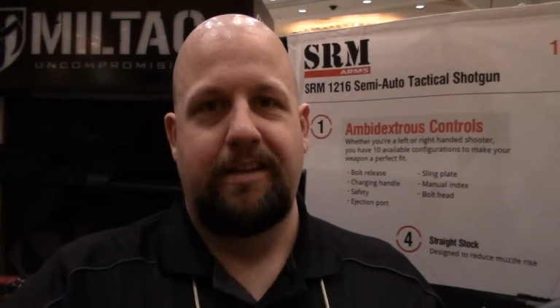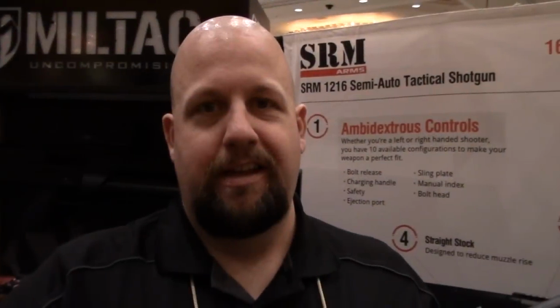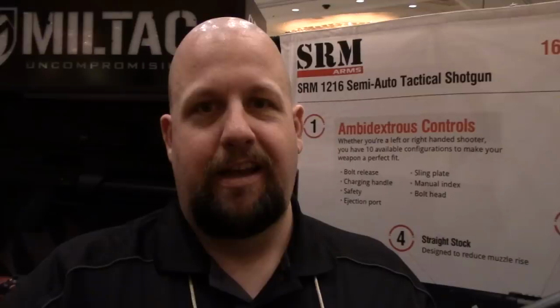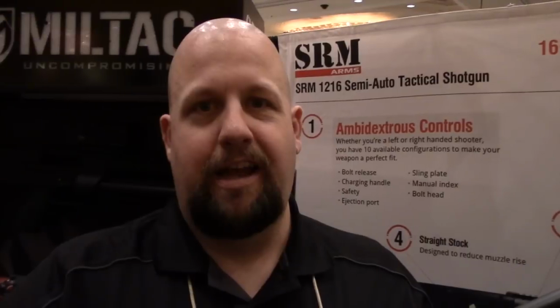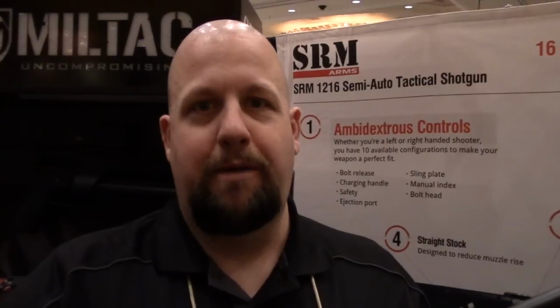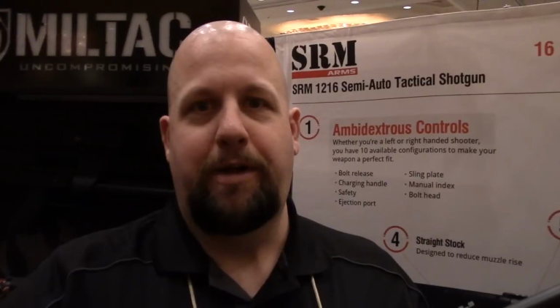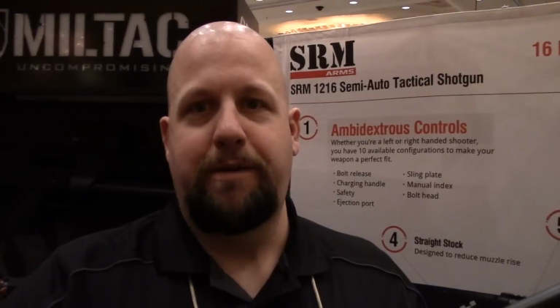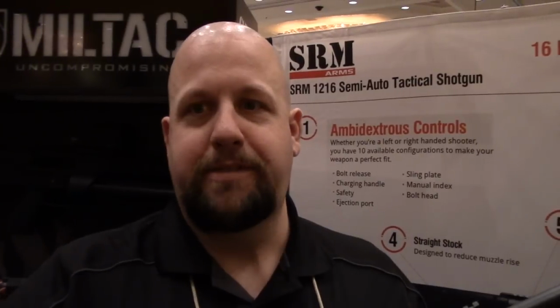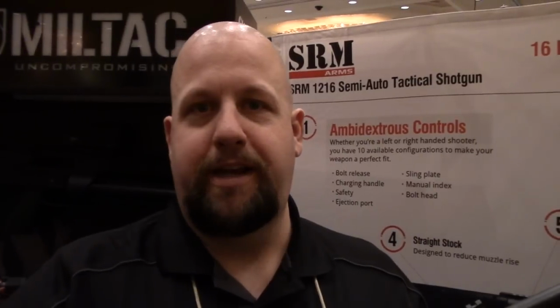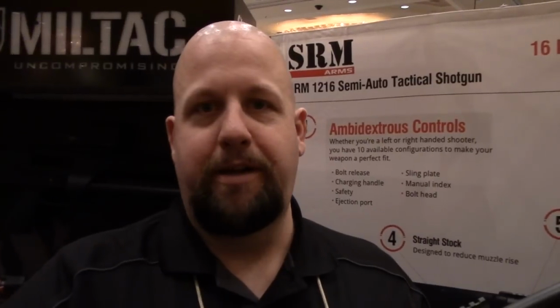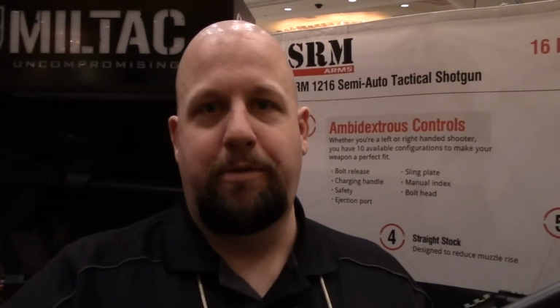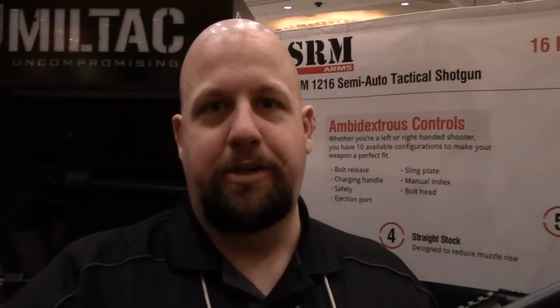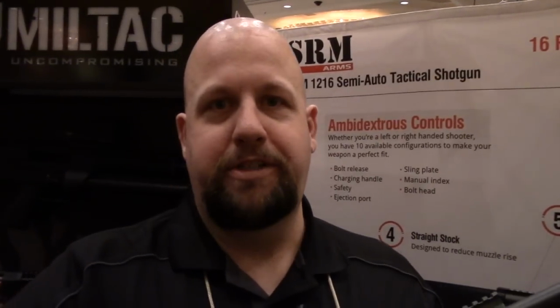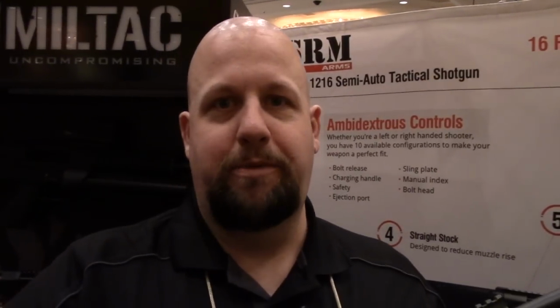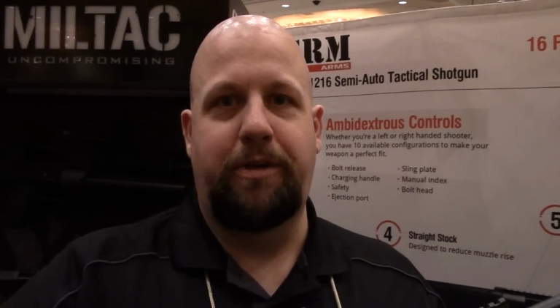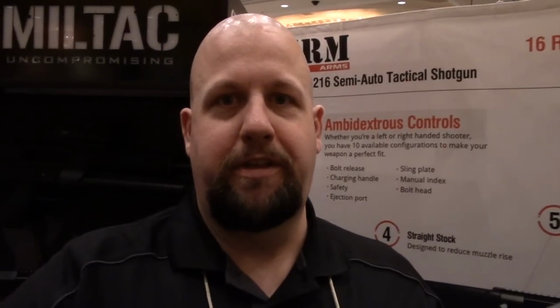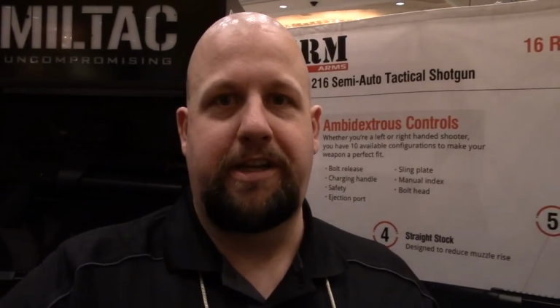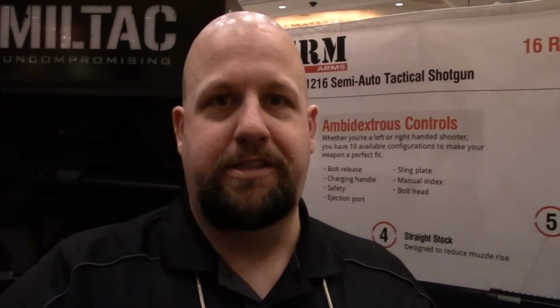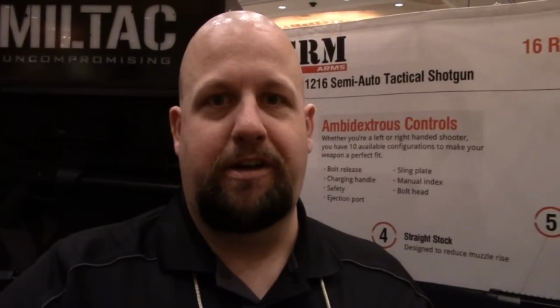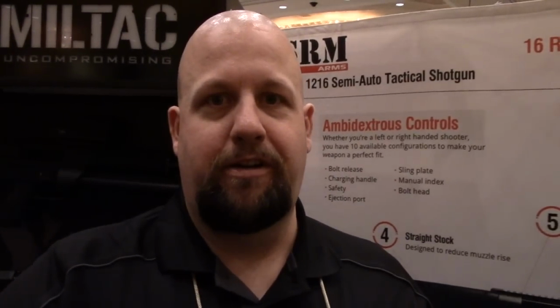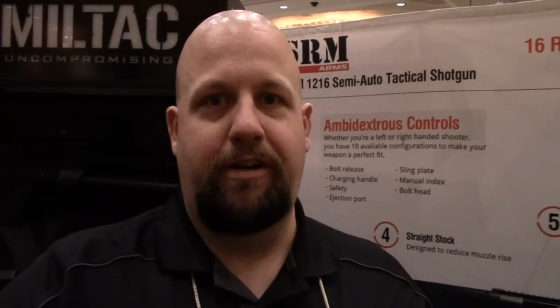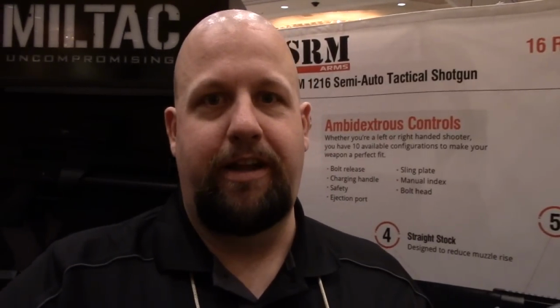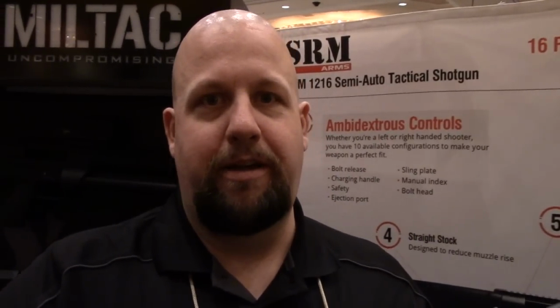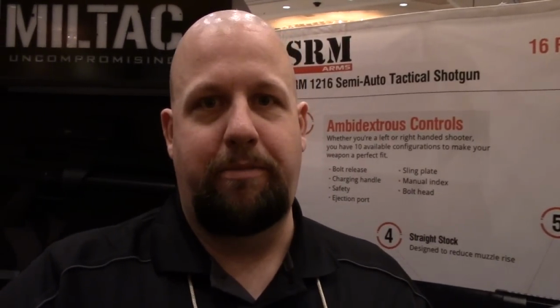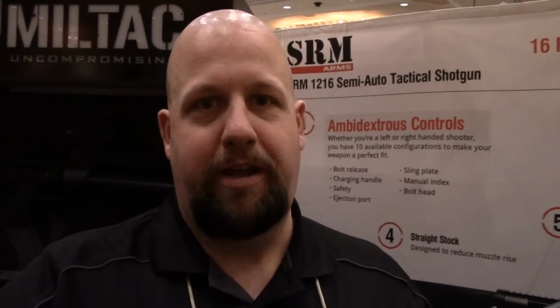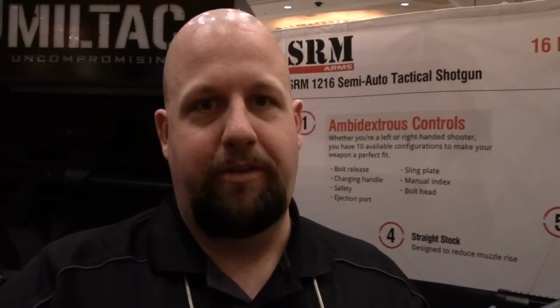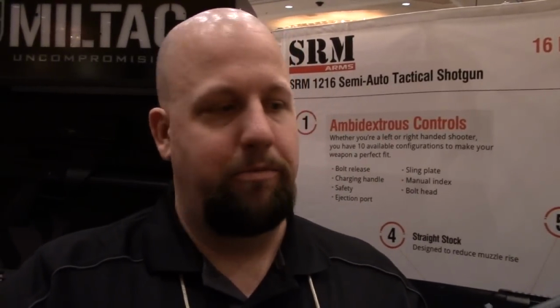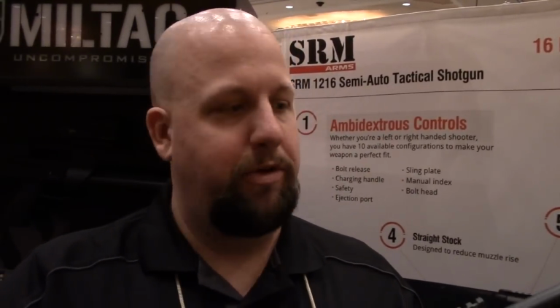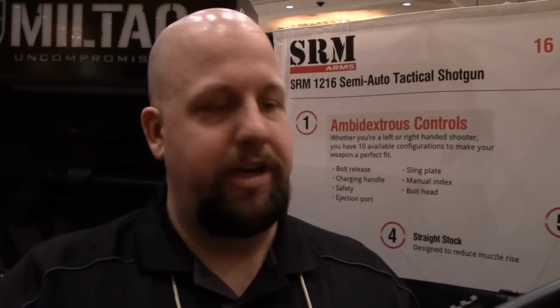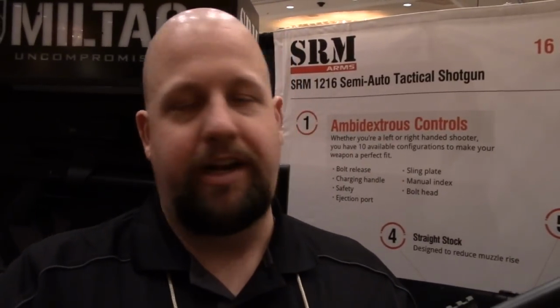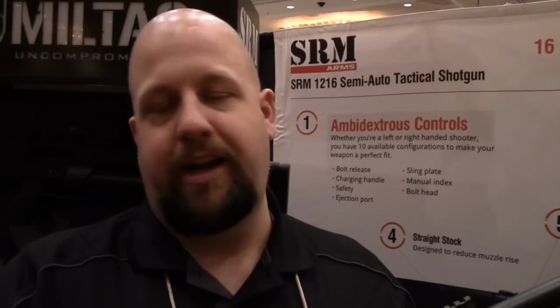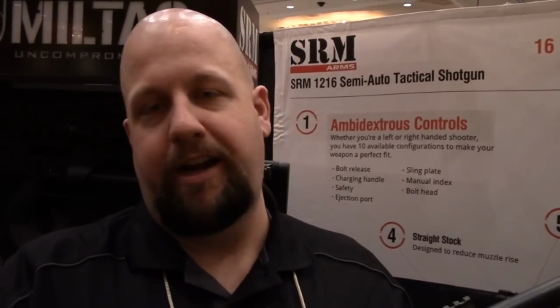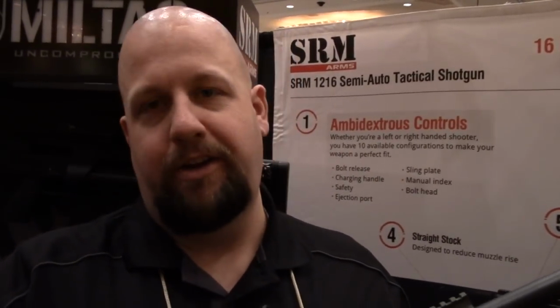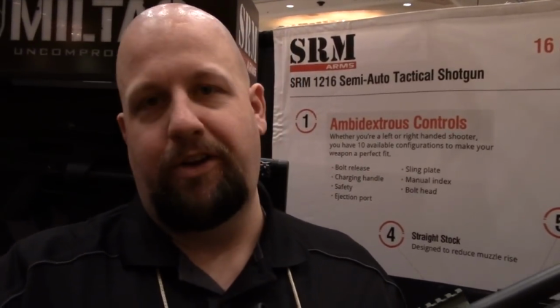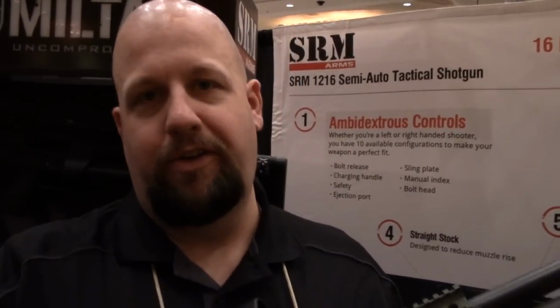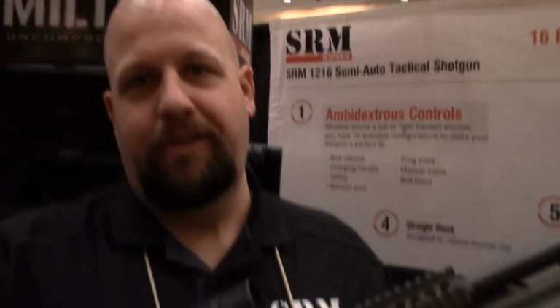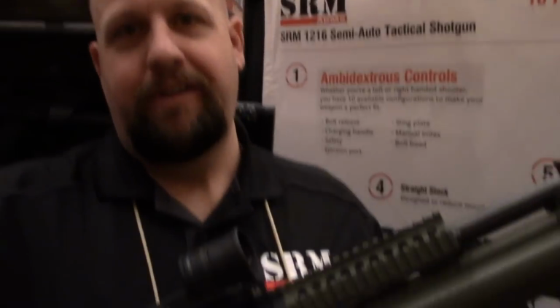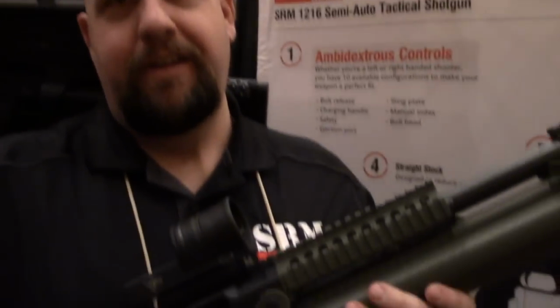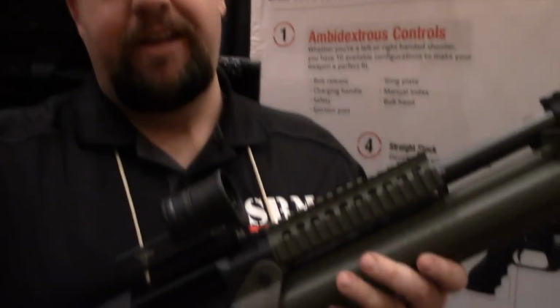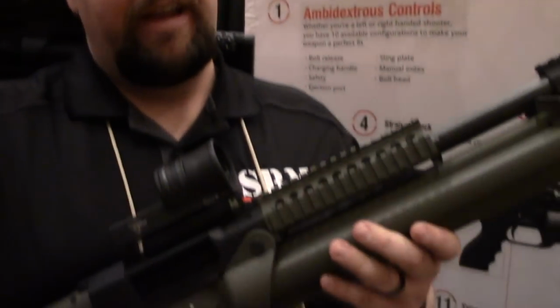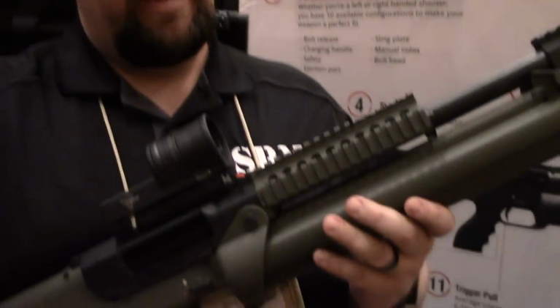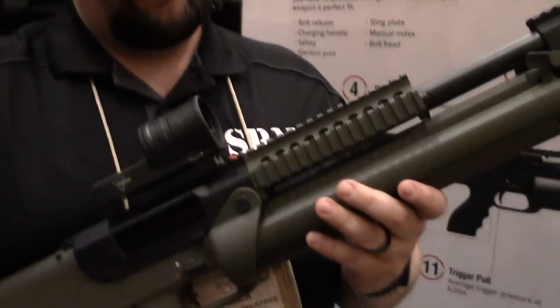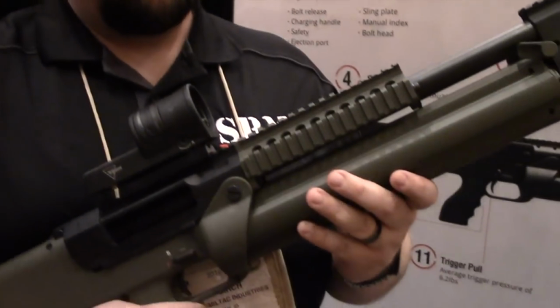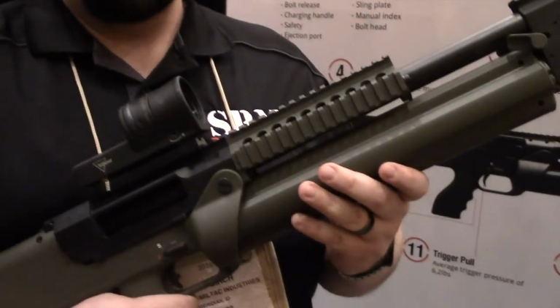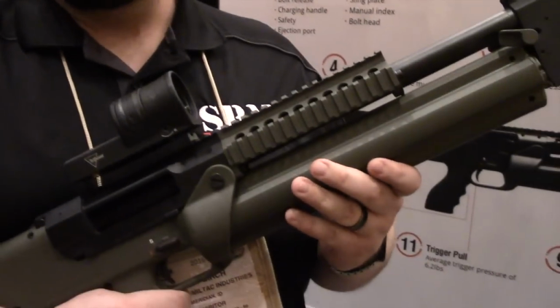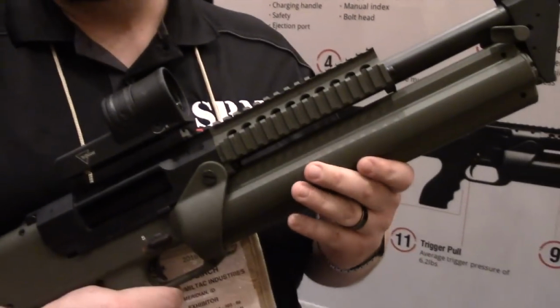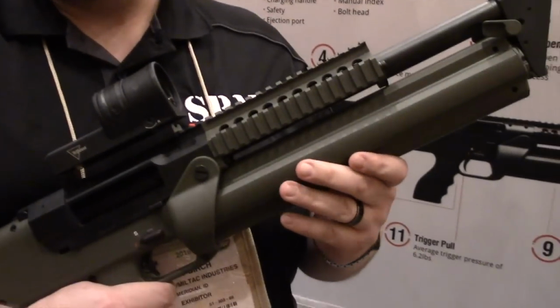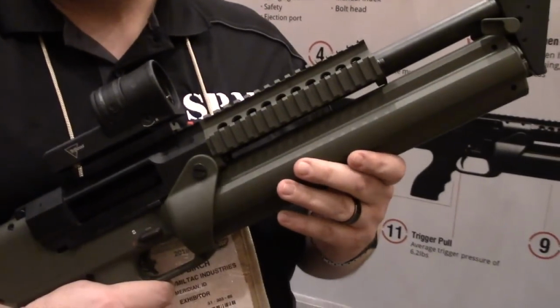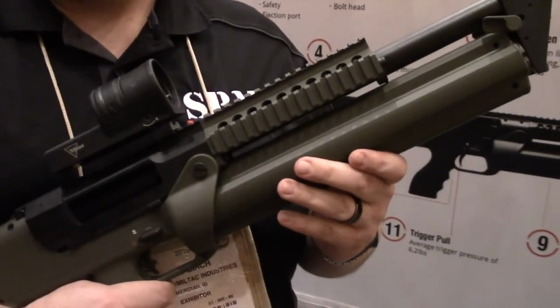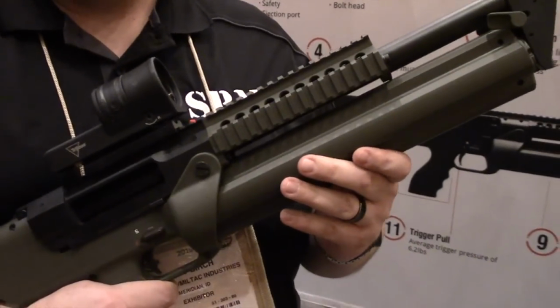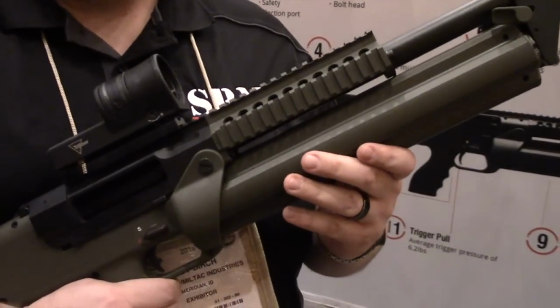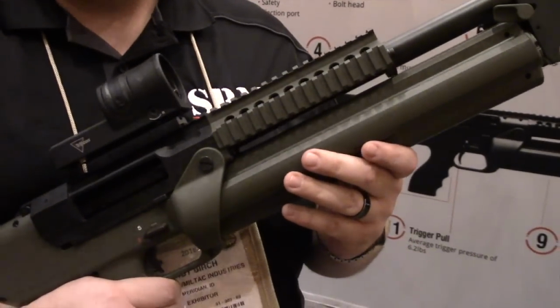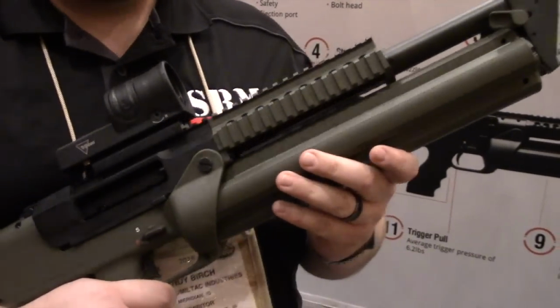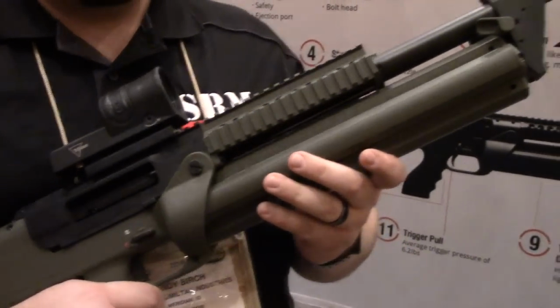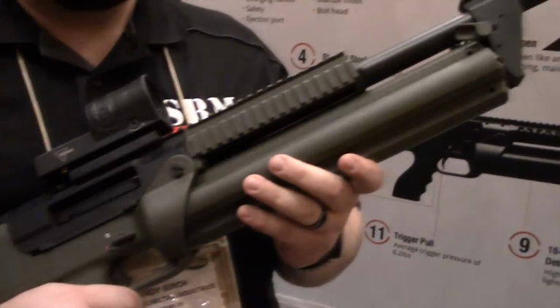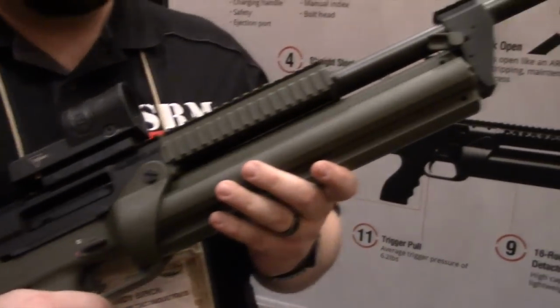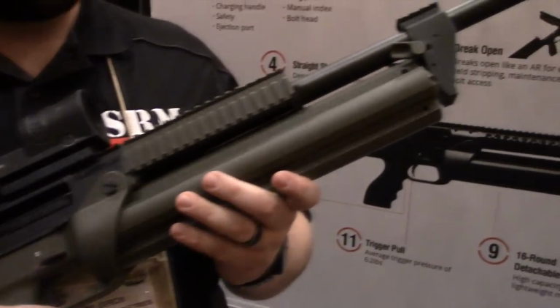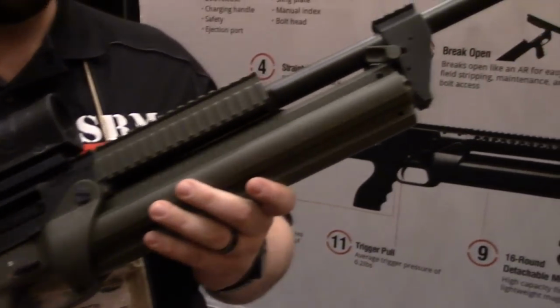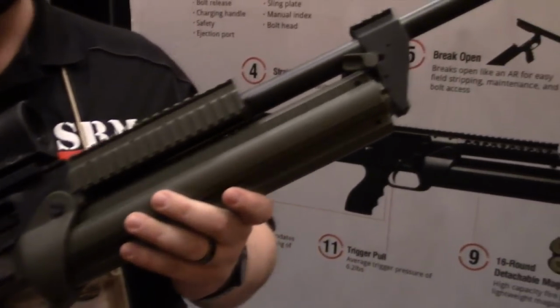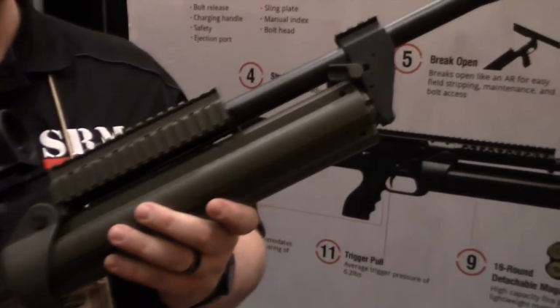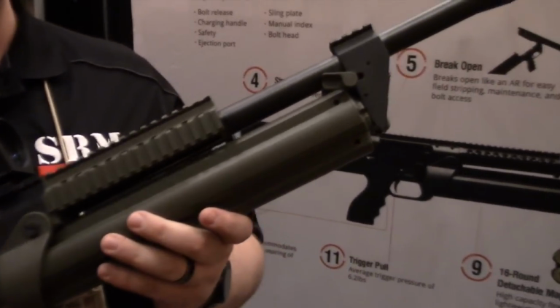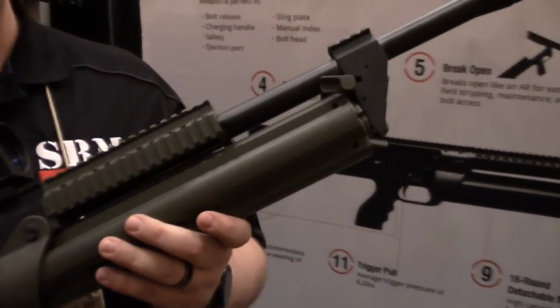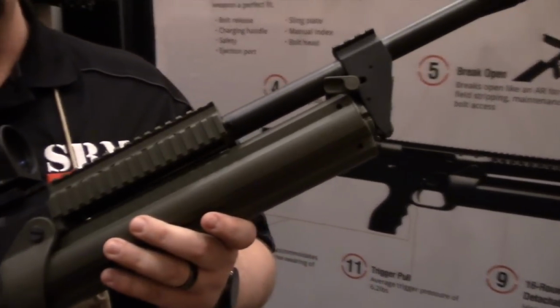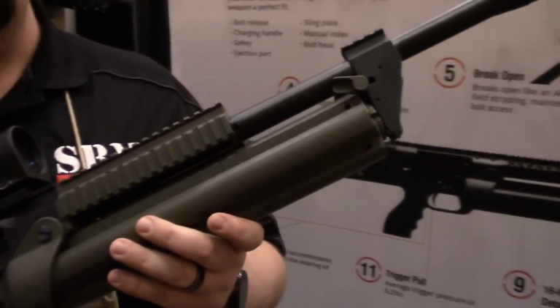Hi, my name is Andy Burch. I'm with SRM out of Meridian, Idaho. This is the SRM 1216 shotgun.